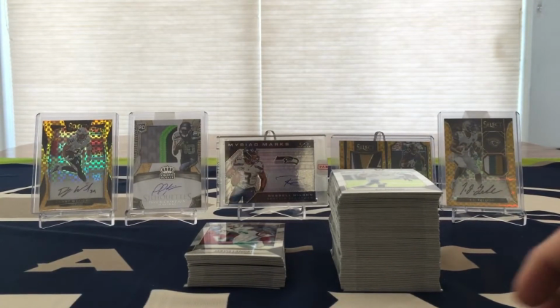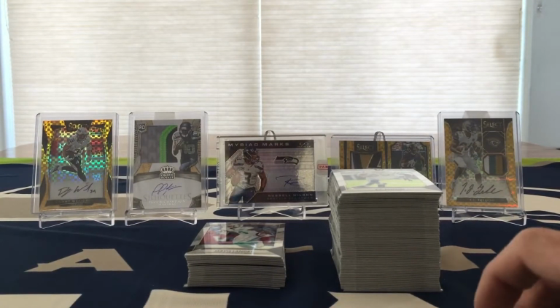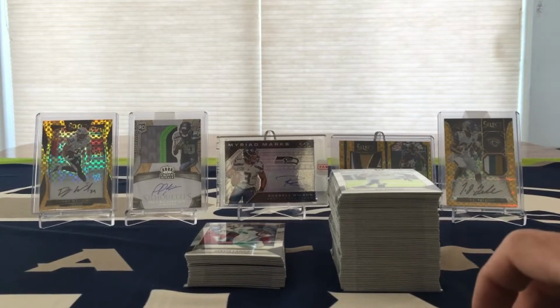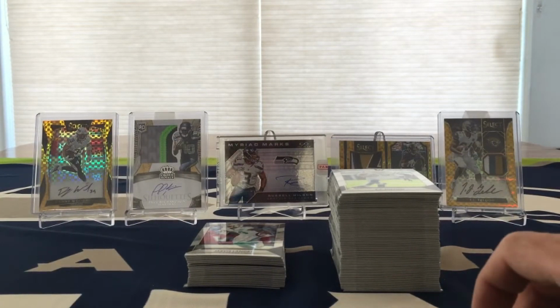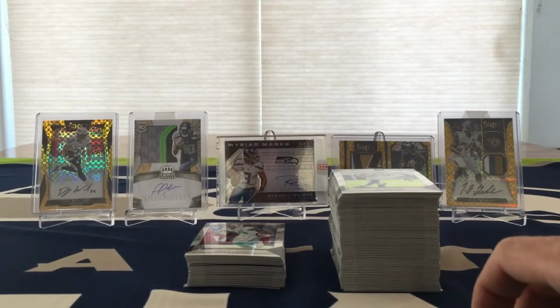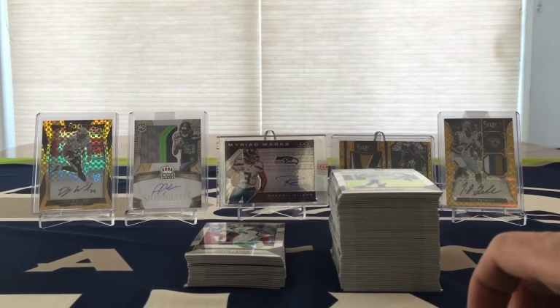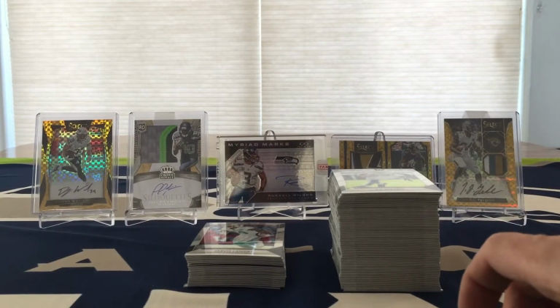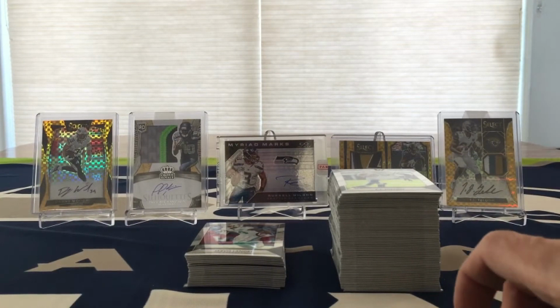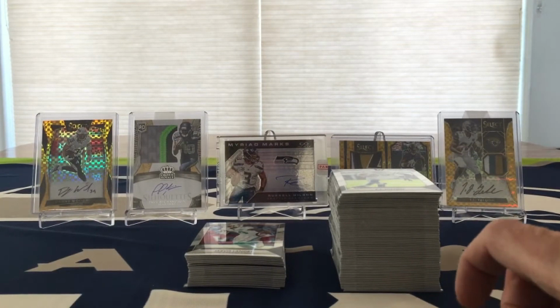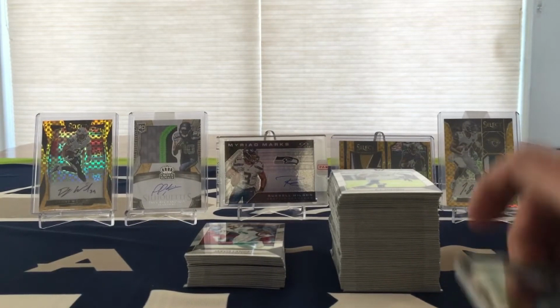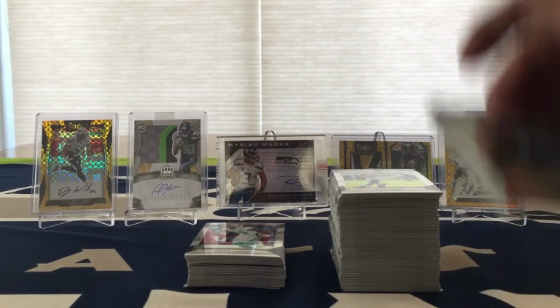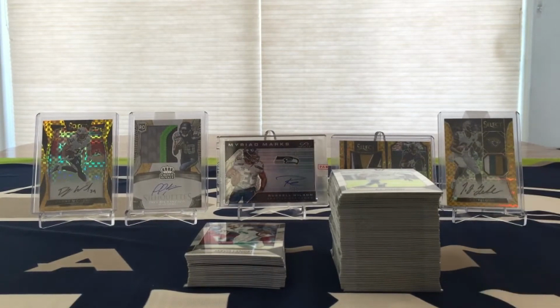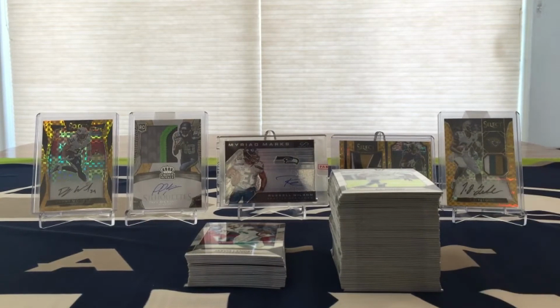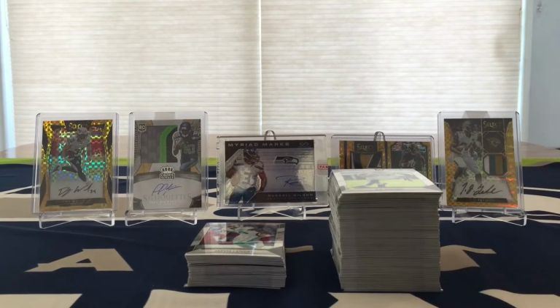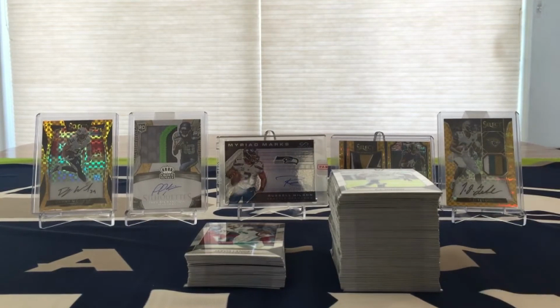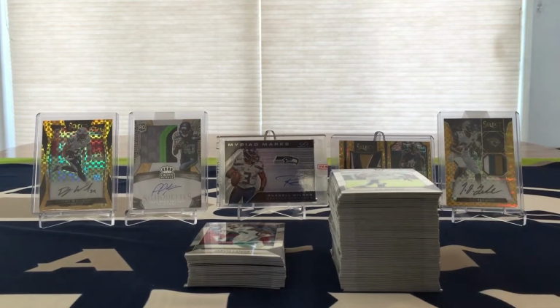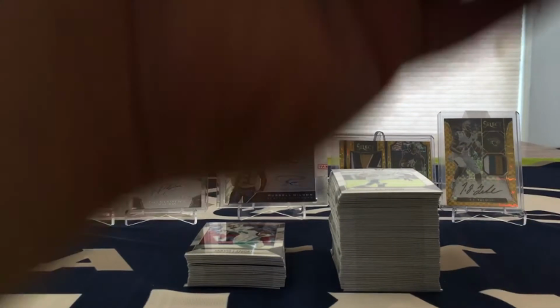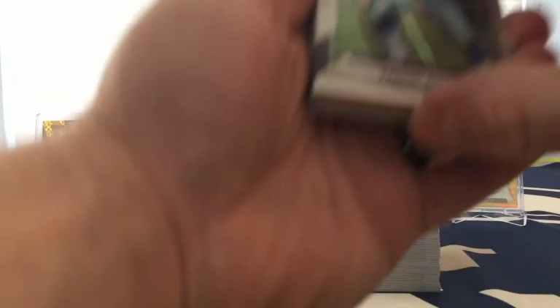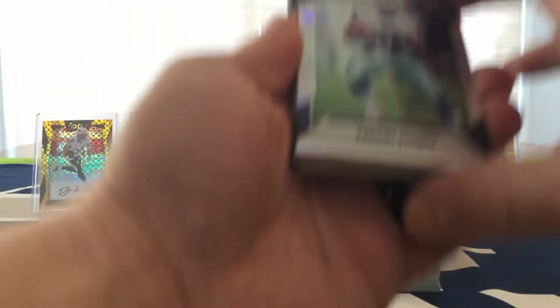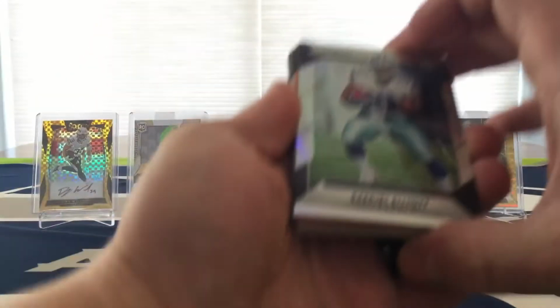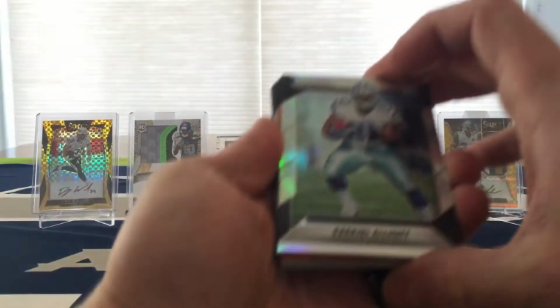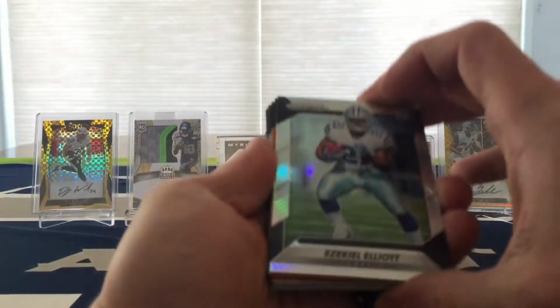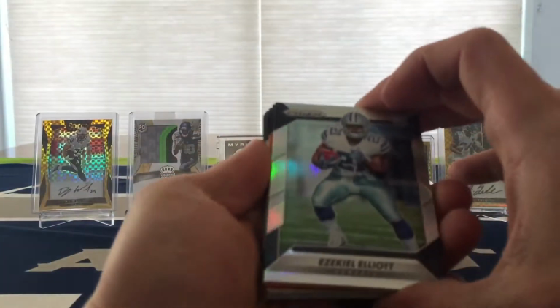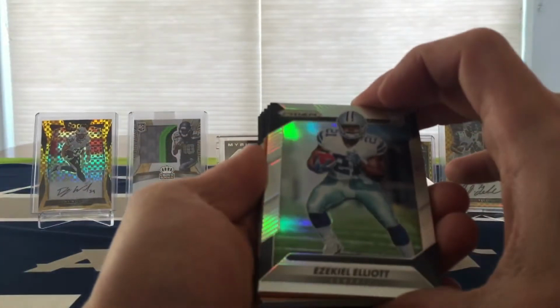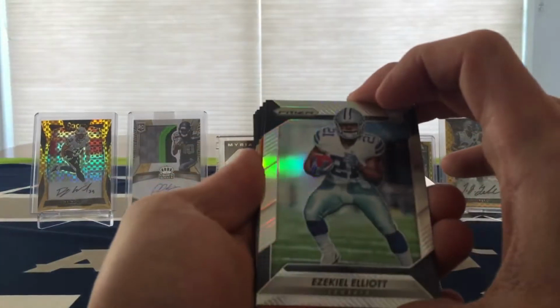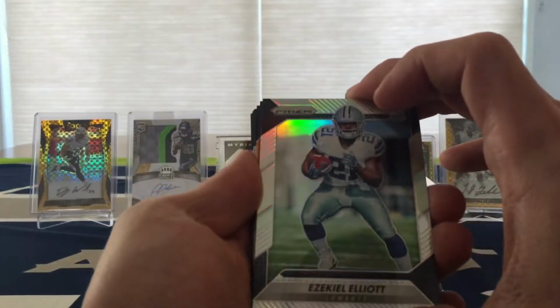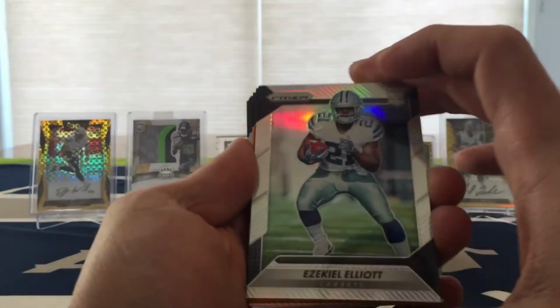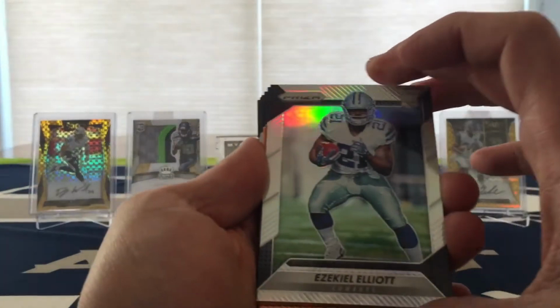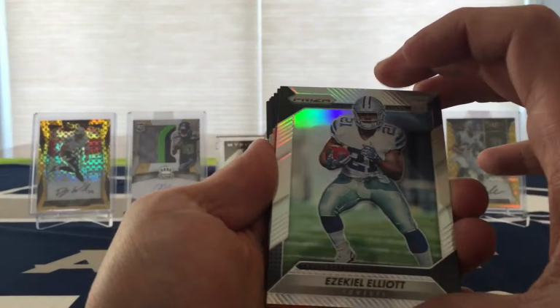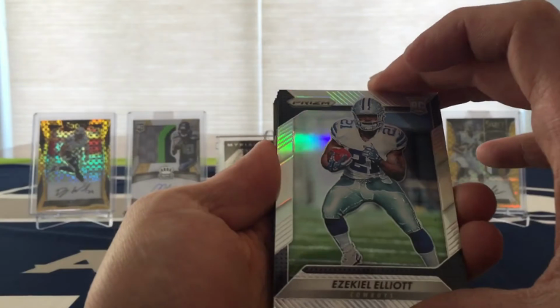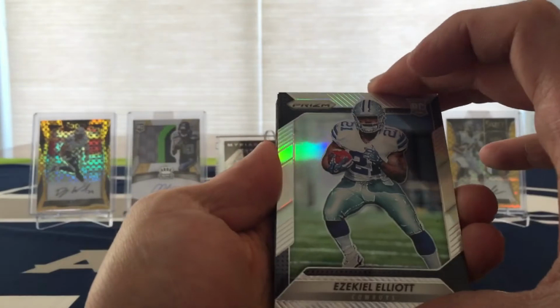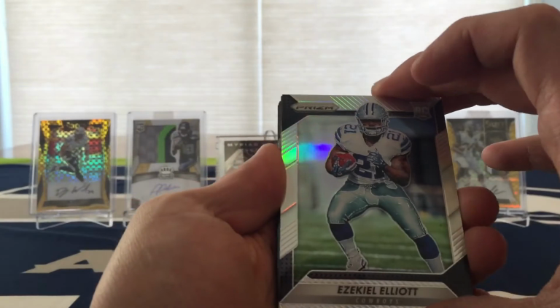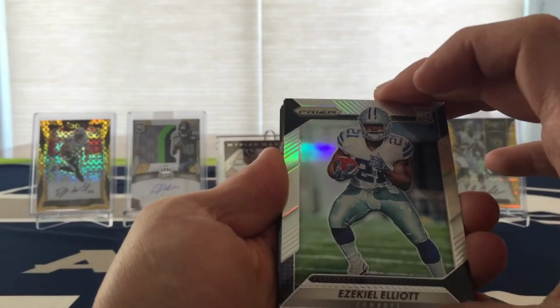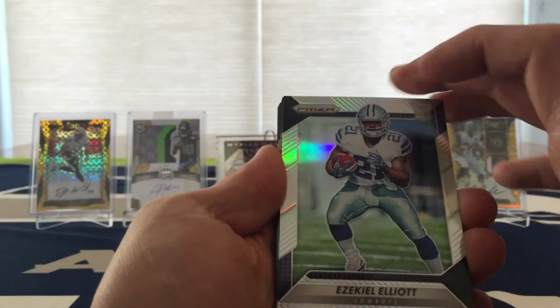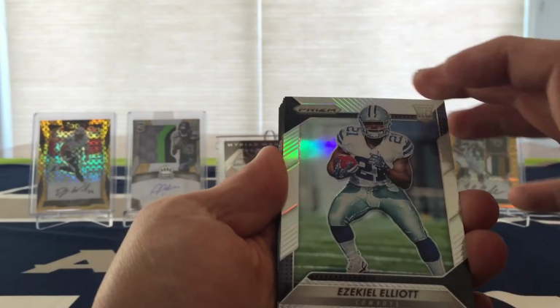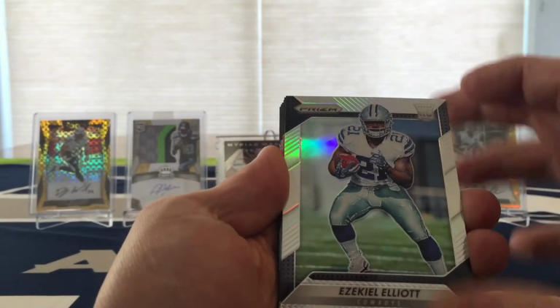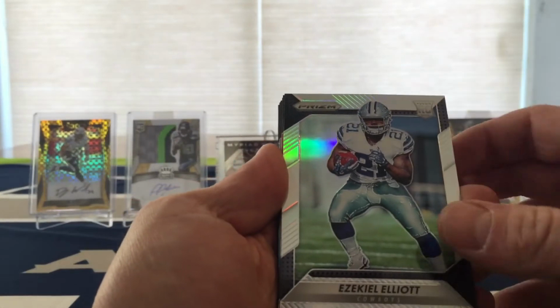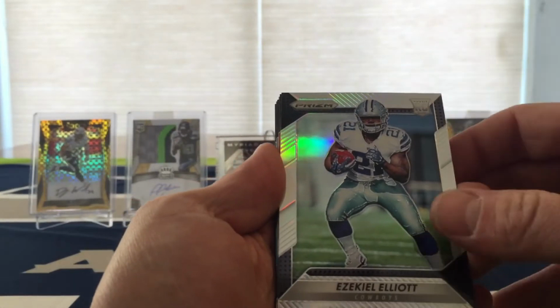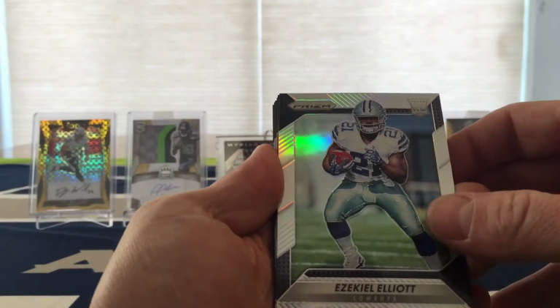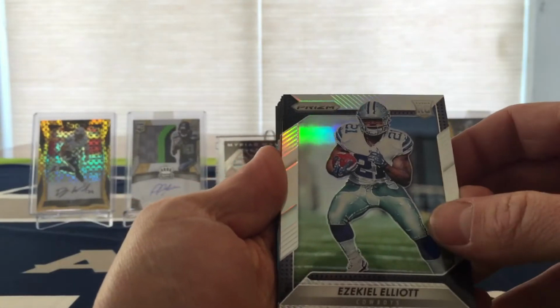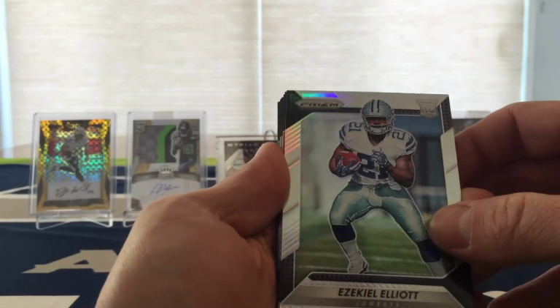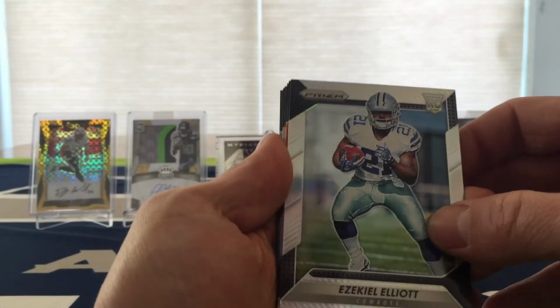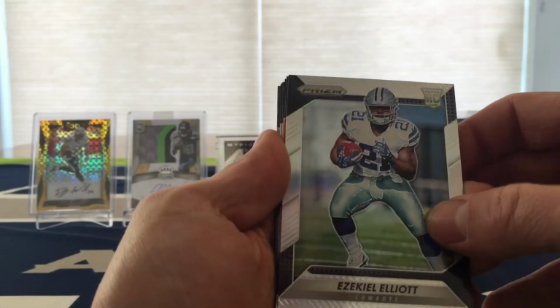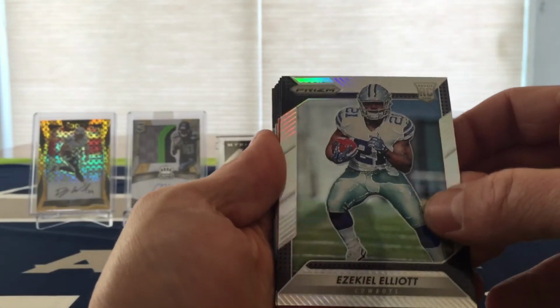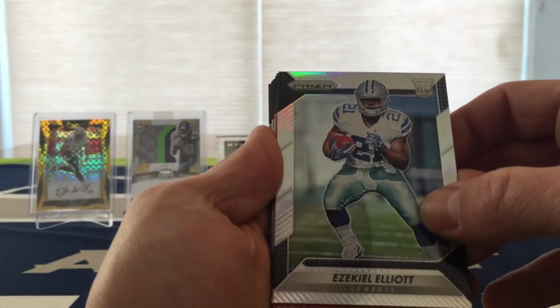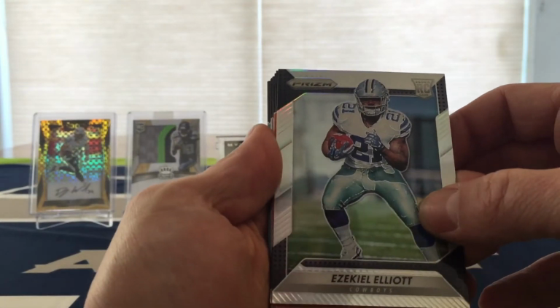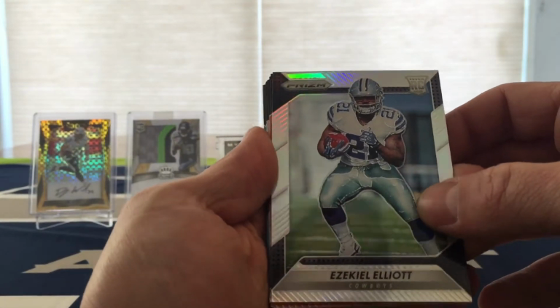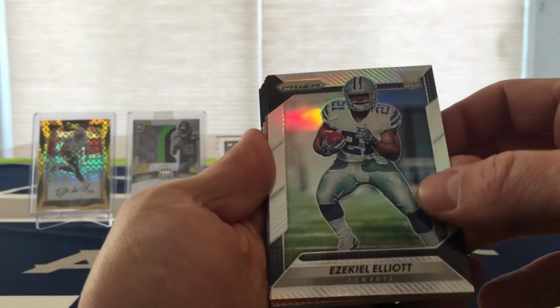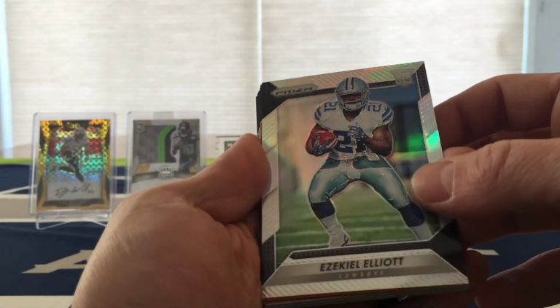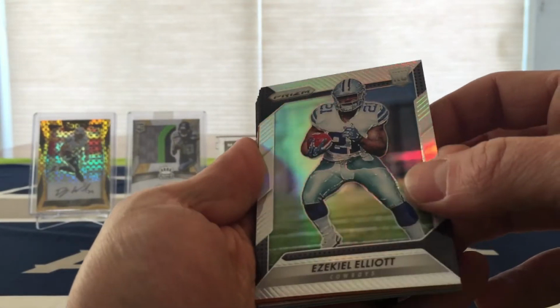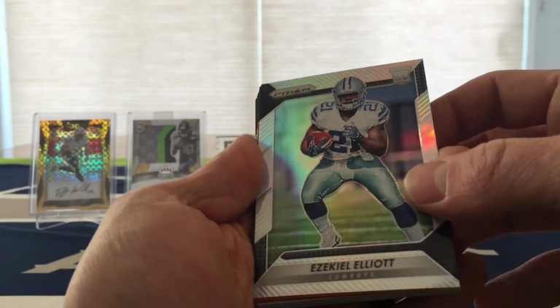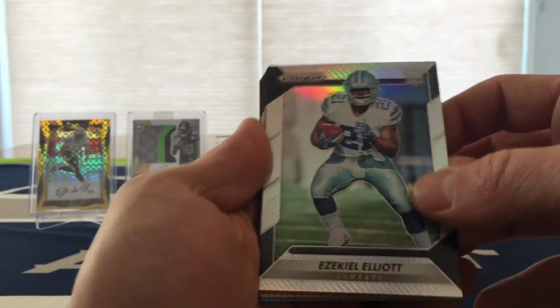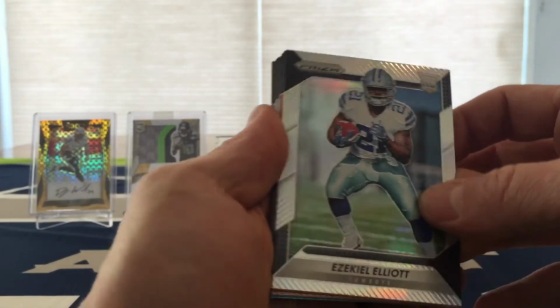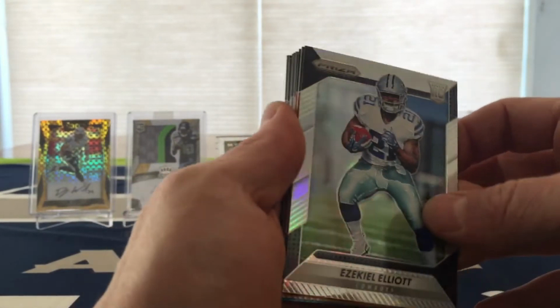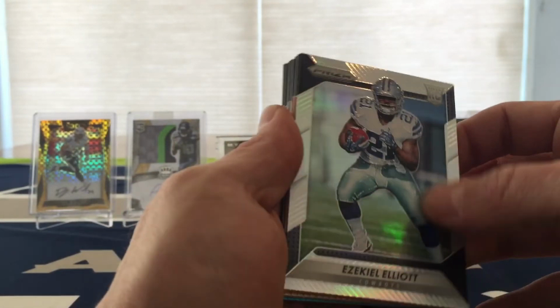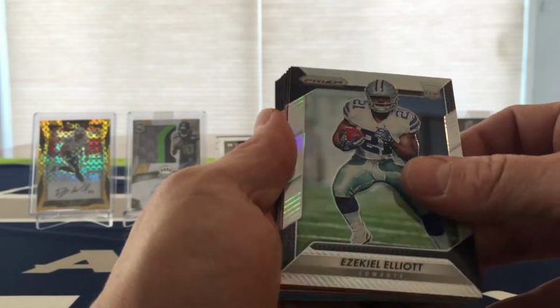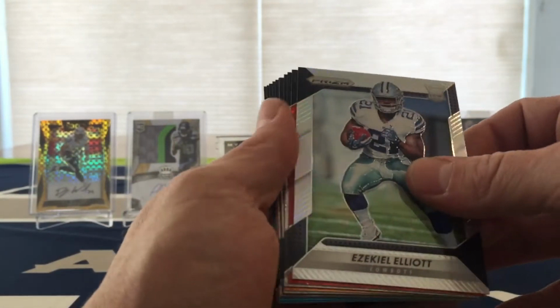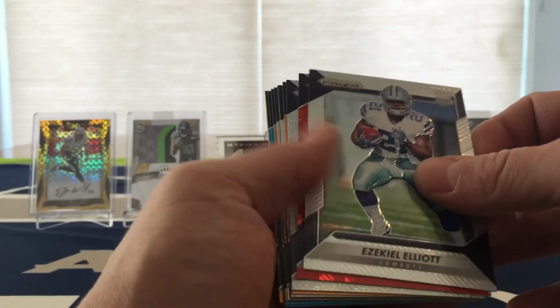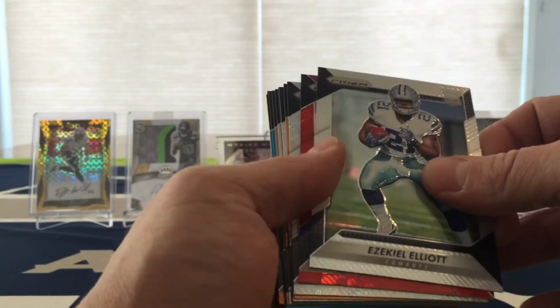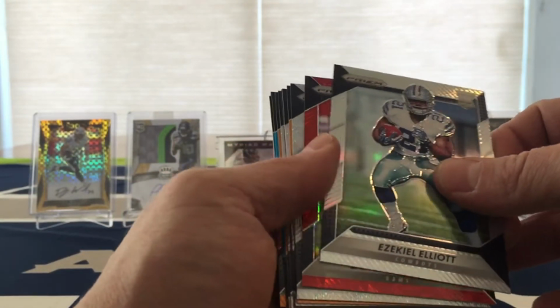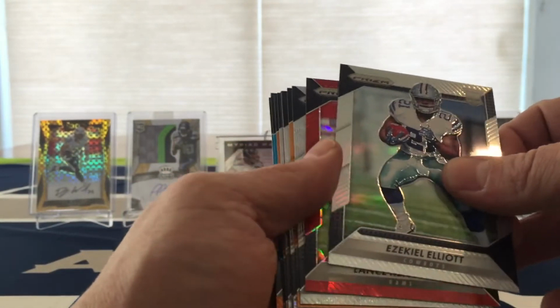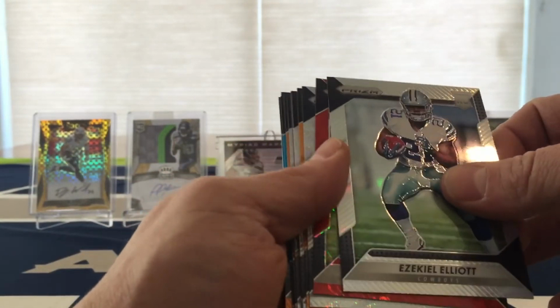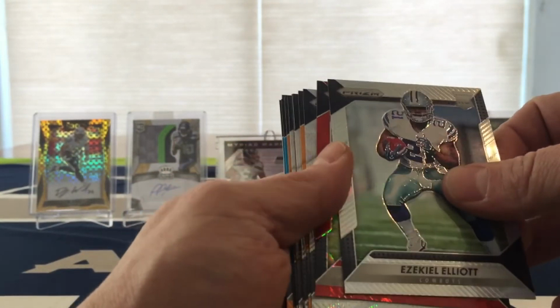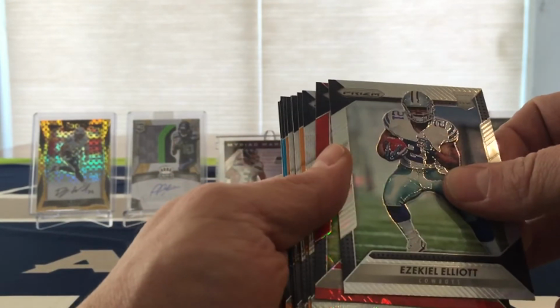So I did pull one Zeke — it's just your classic prism. Not bad though, nice looking card.